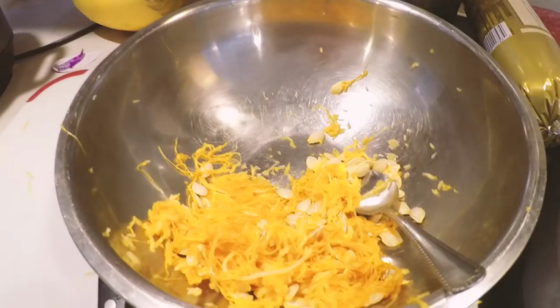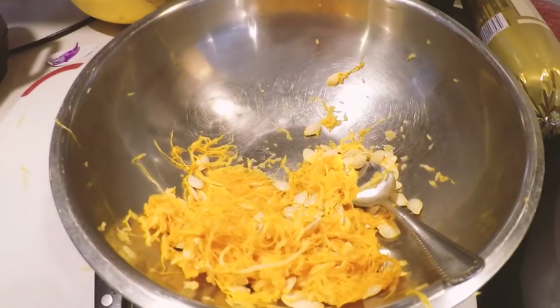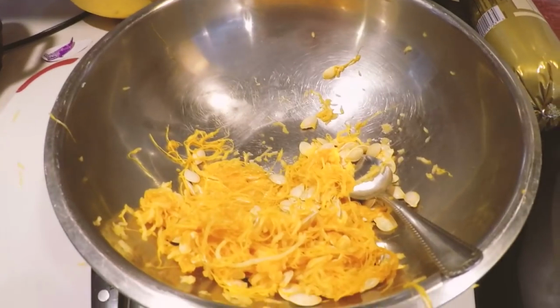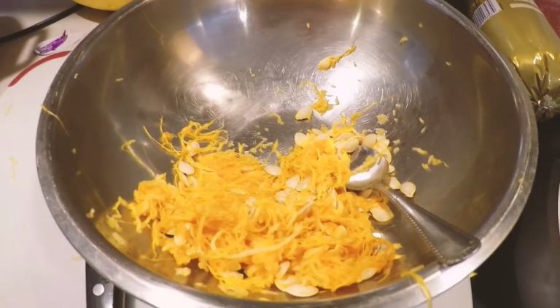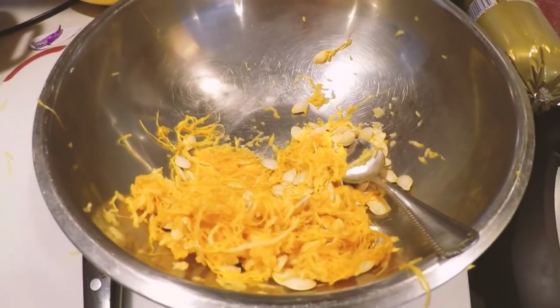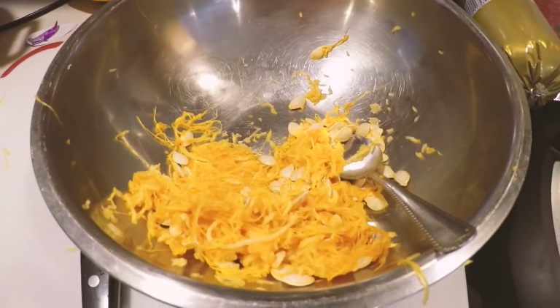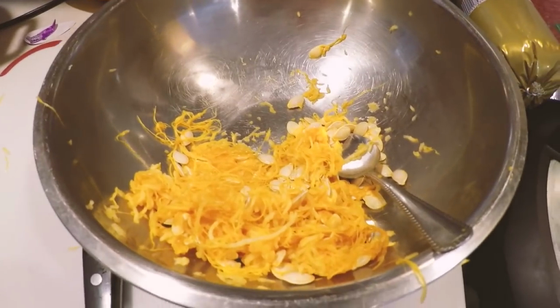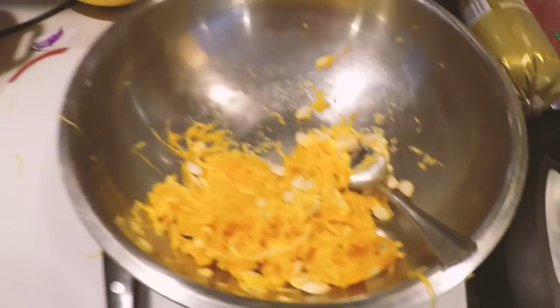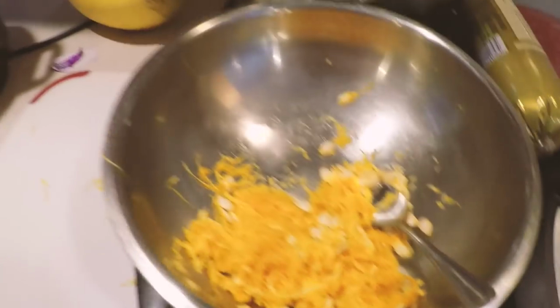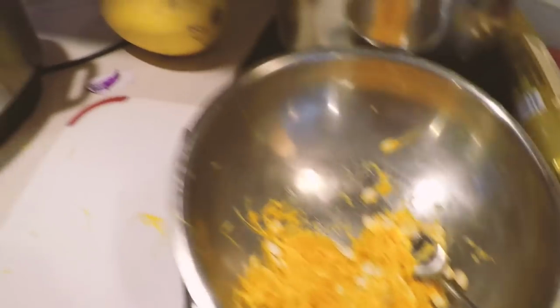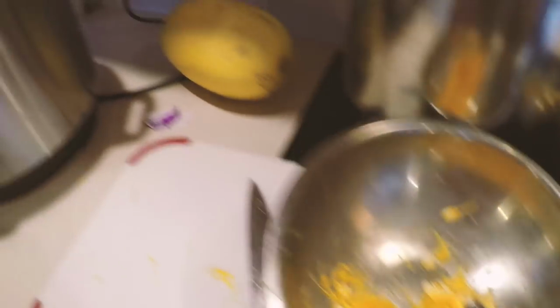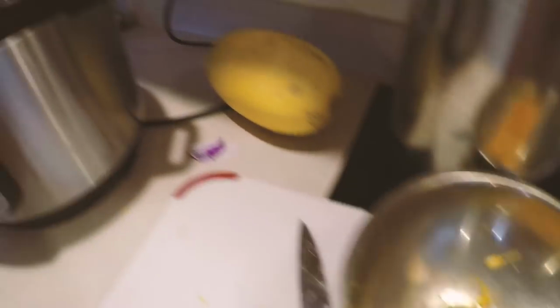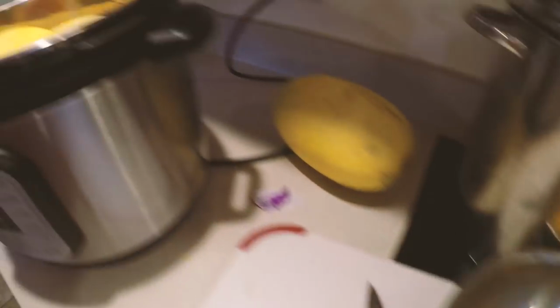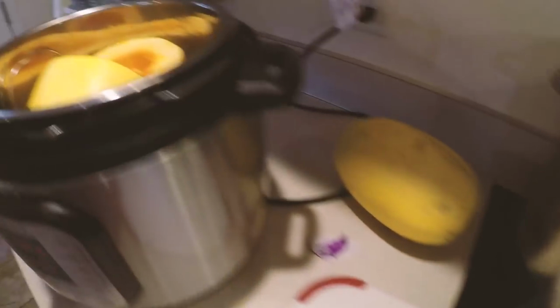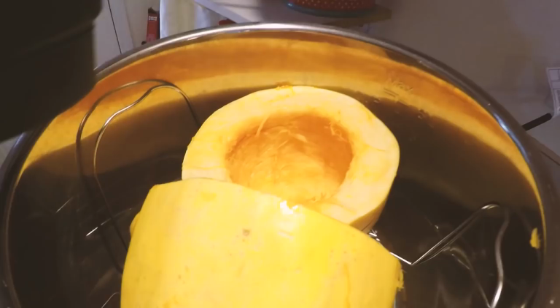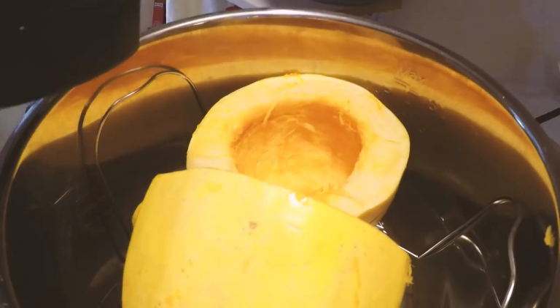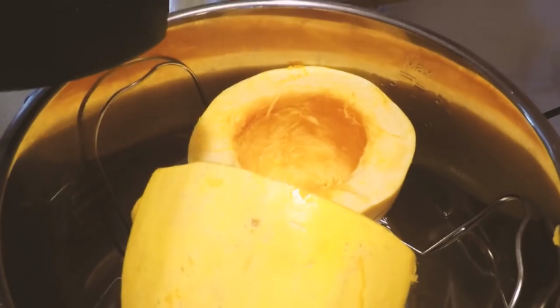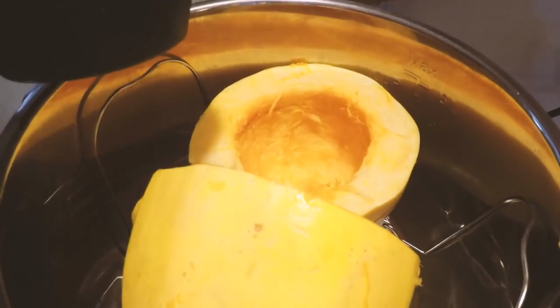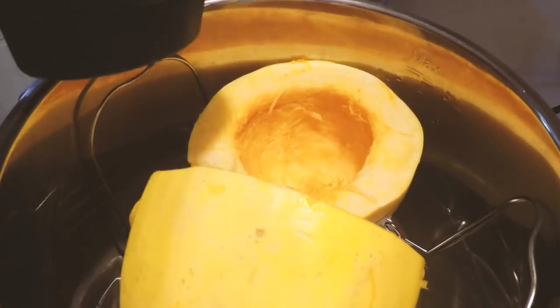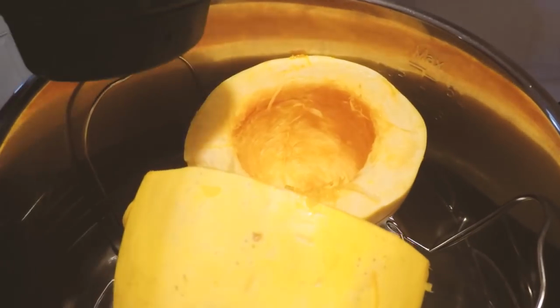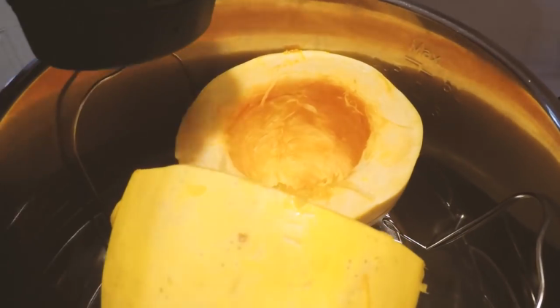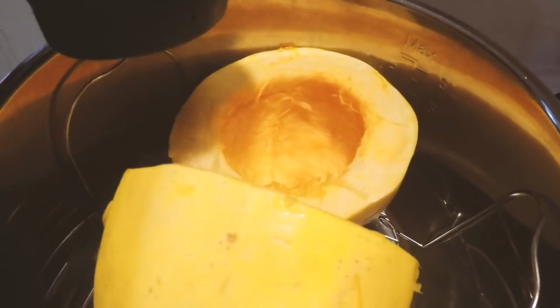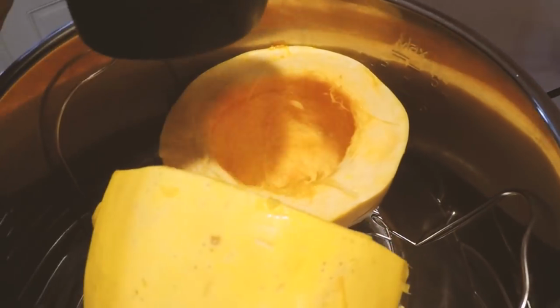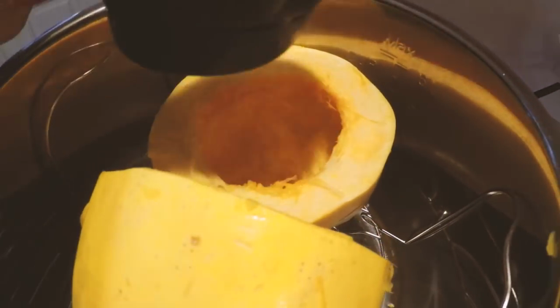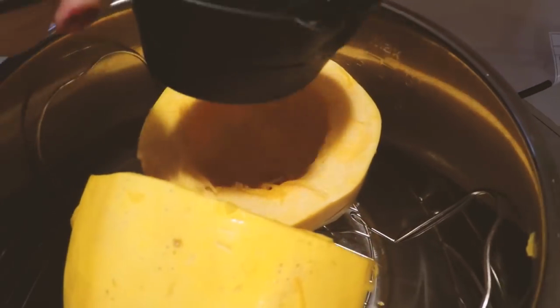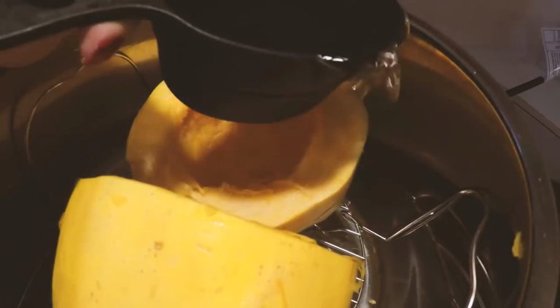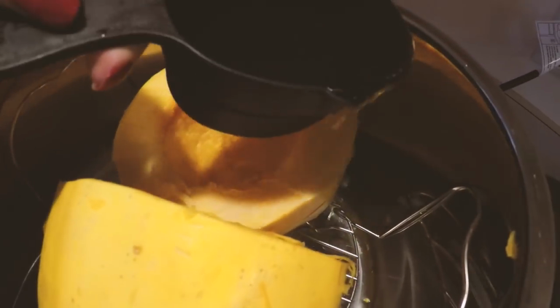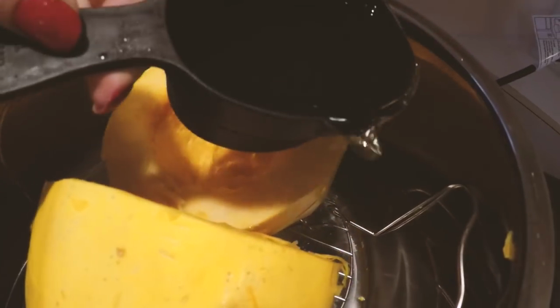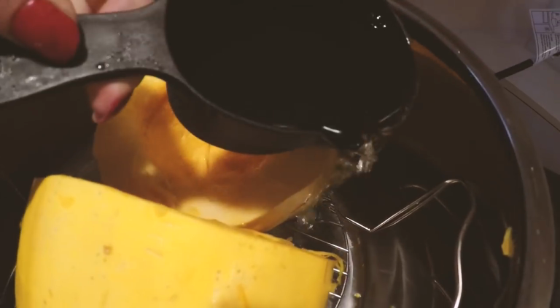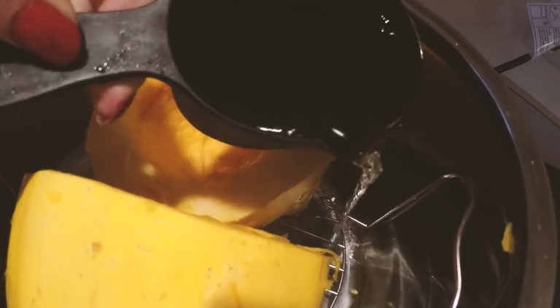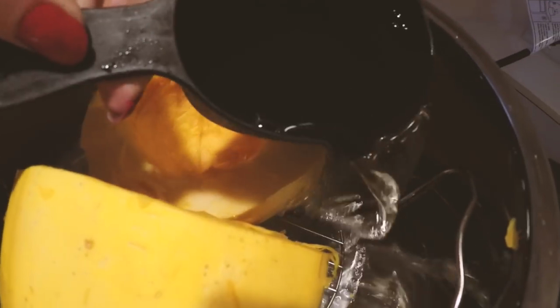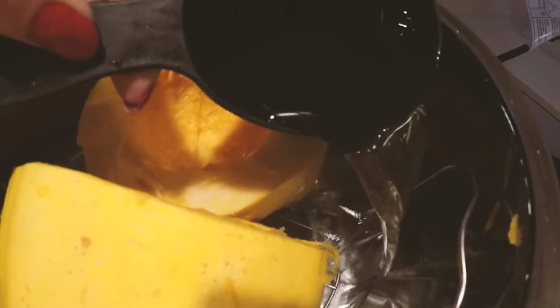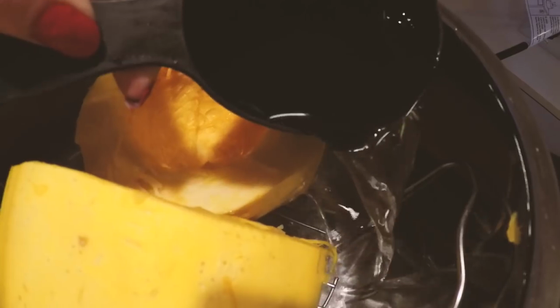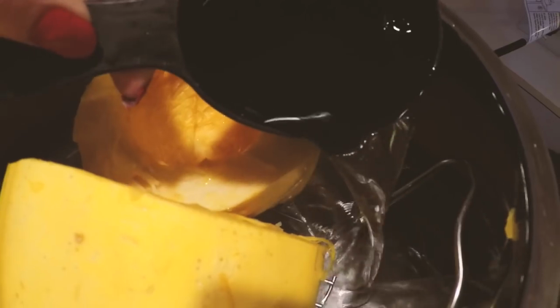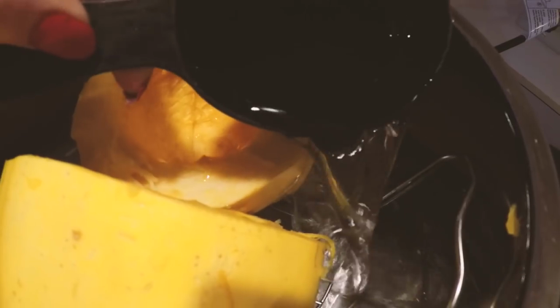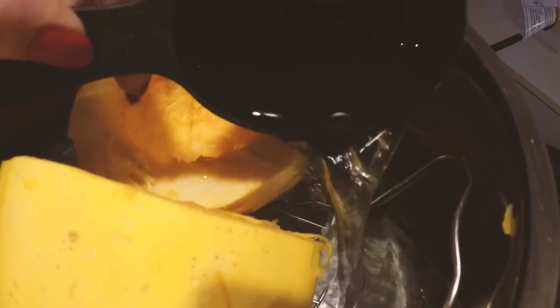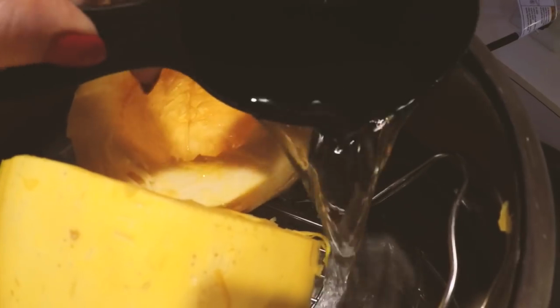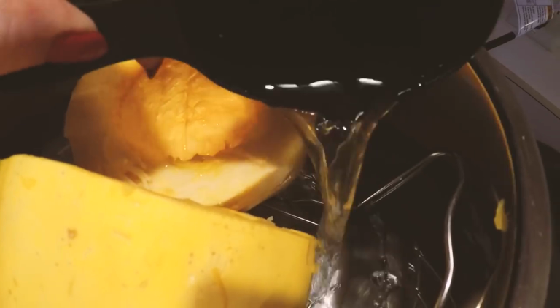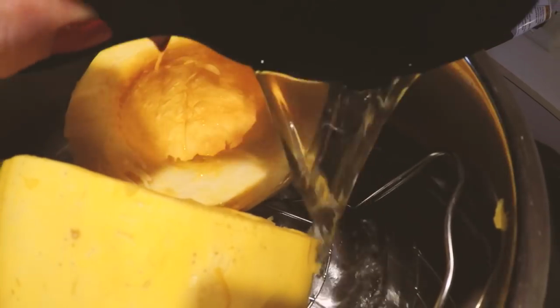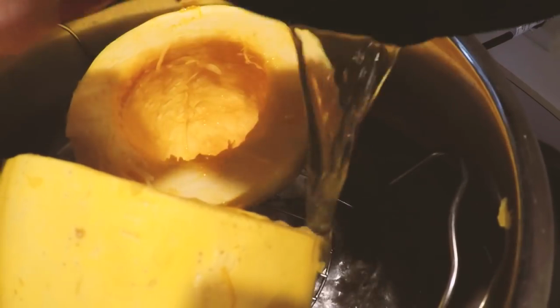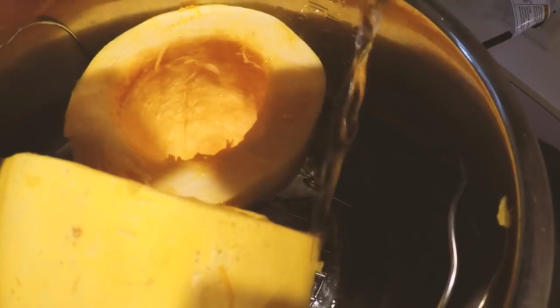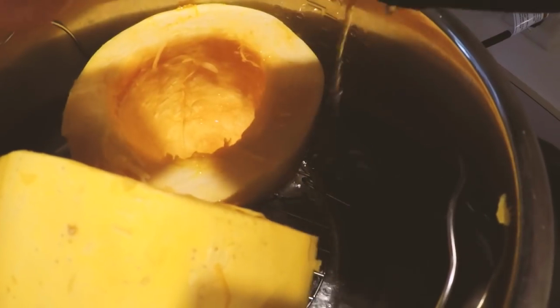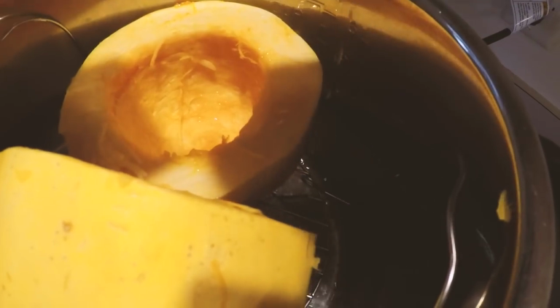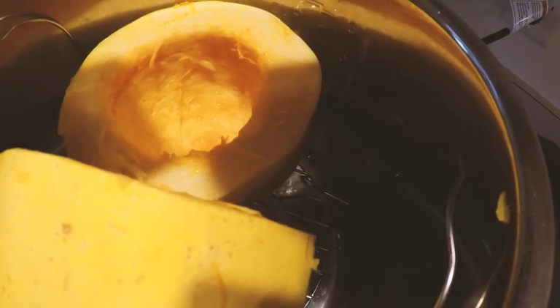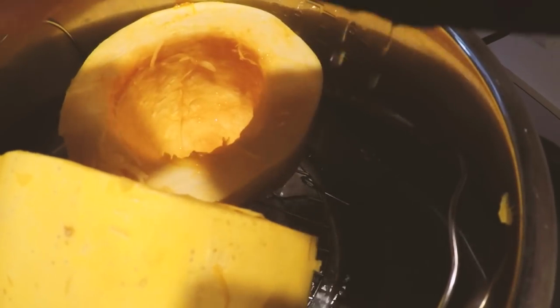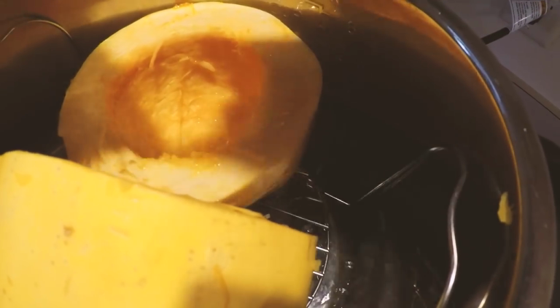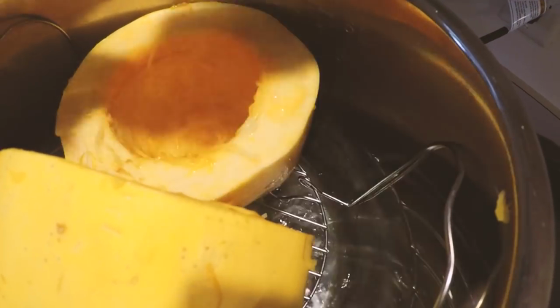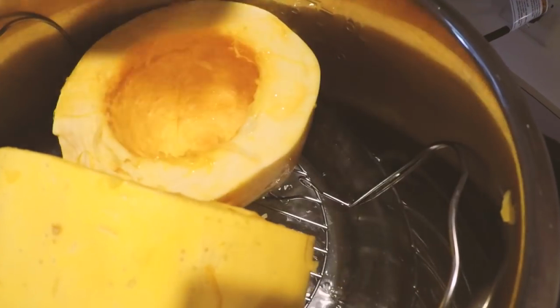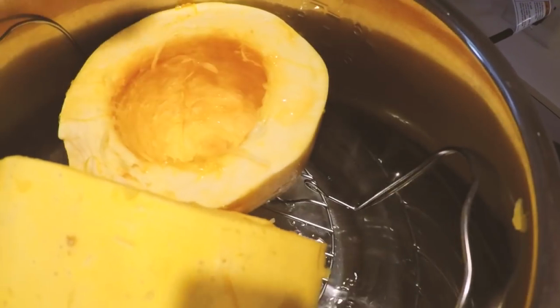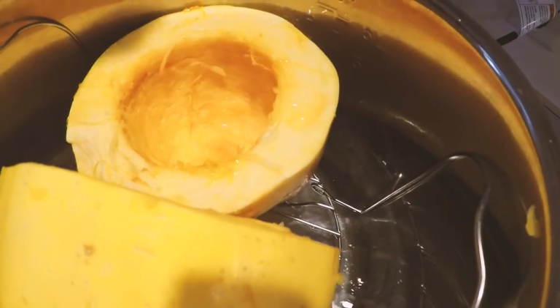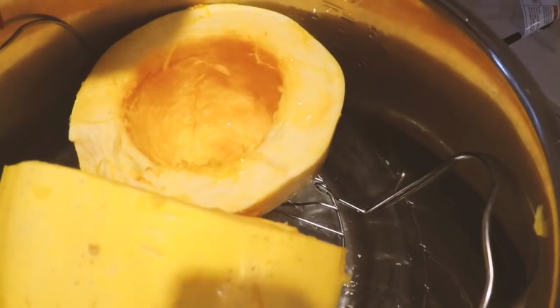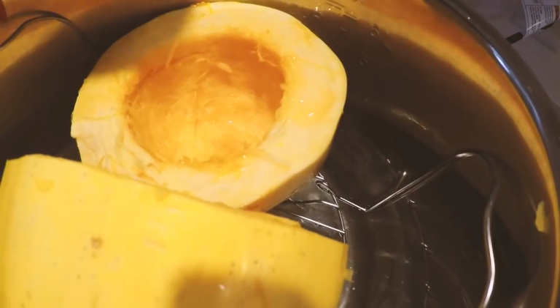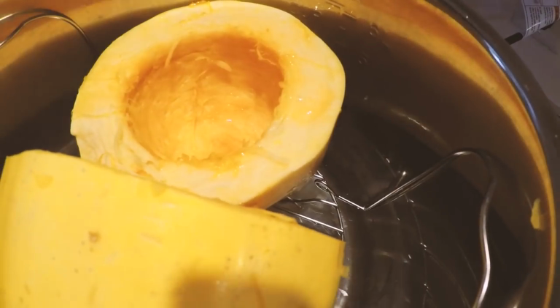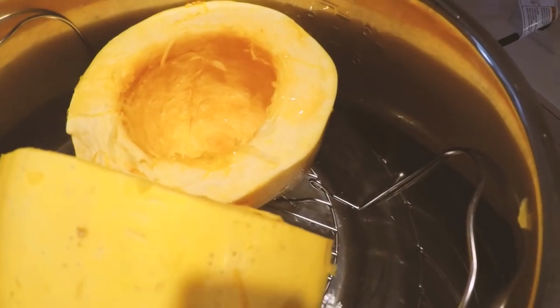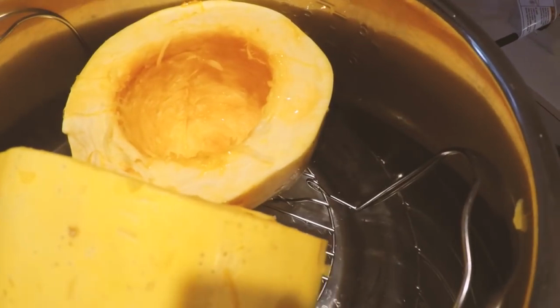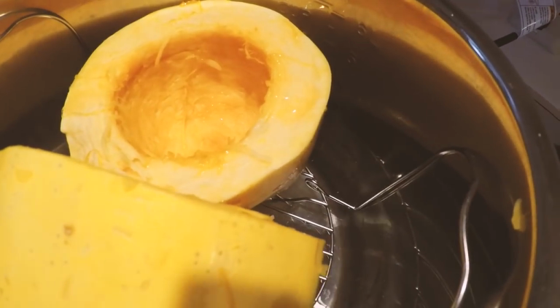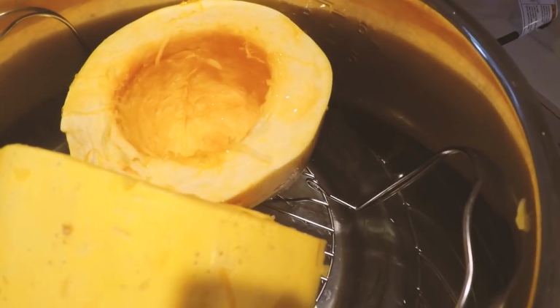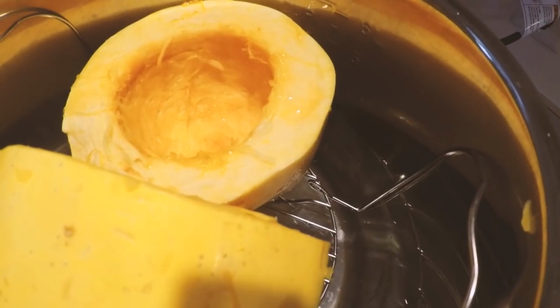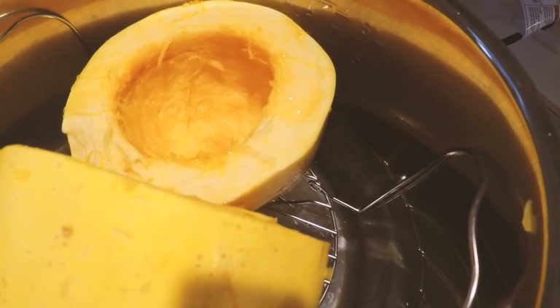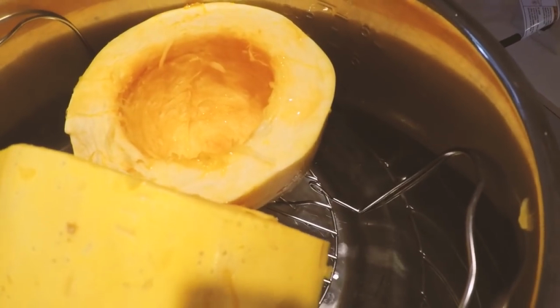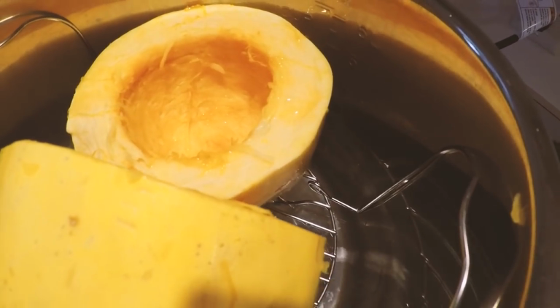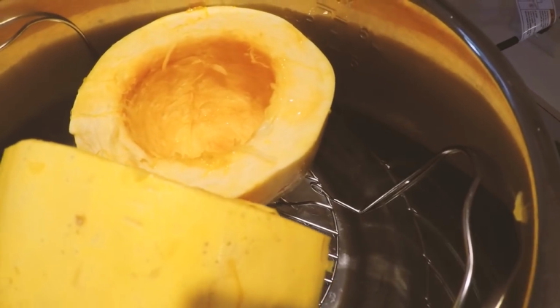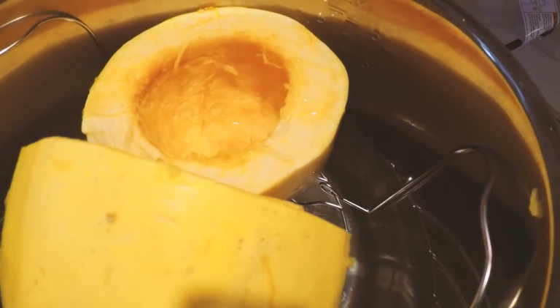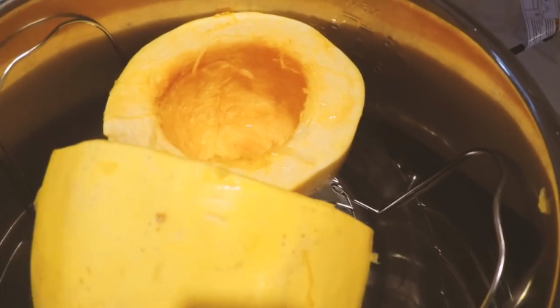There are our seeds, all scooped out. I fit them in here just like this, I'm gonna add in our one cup of water, and I'm also using the steam rack.